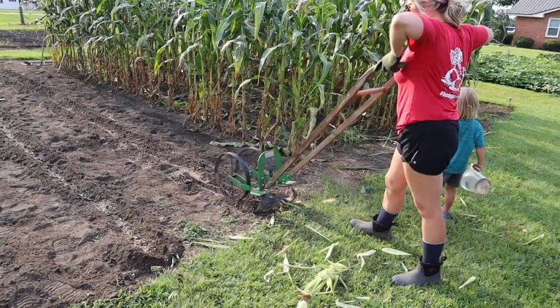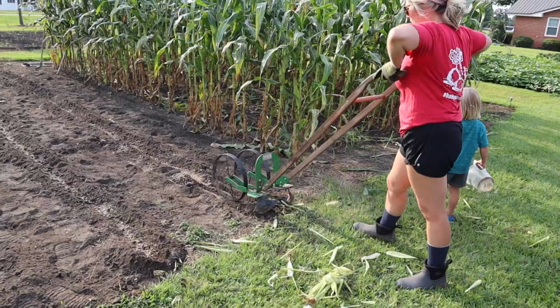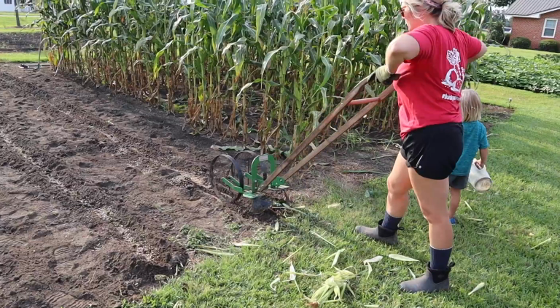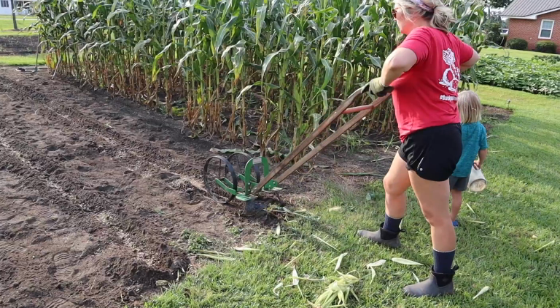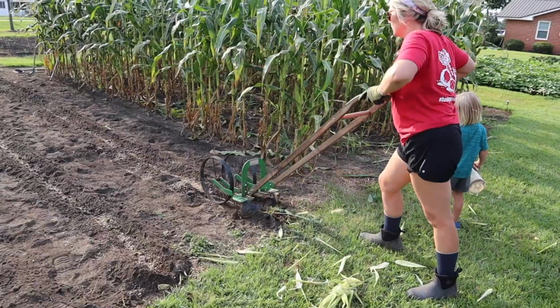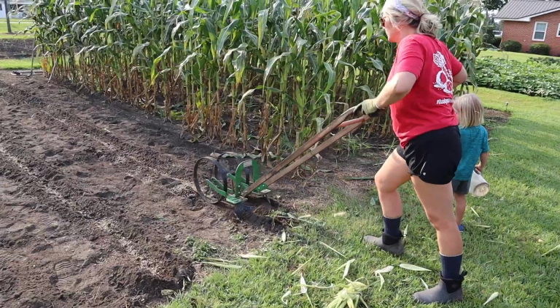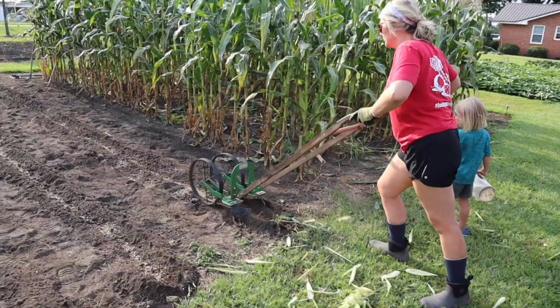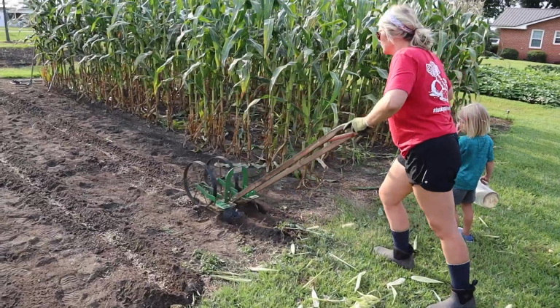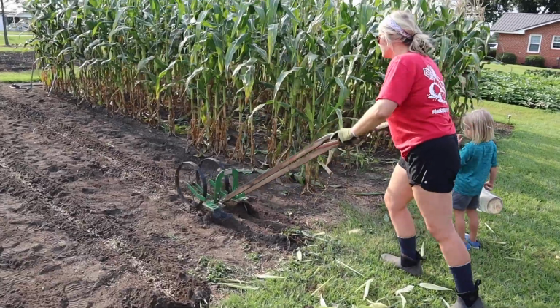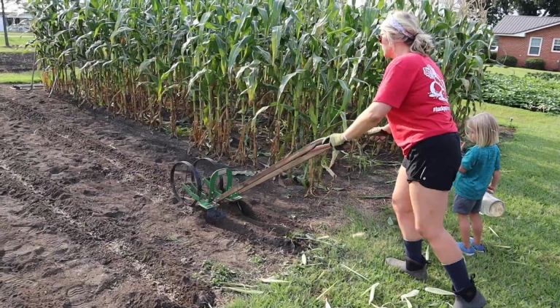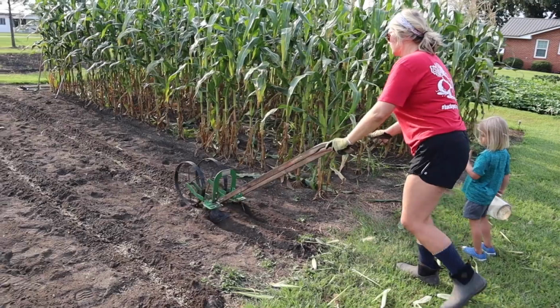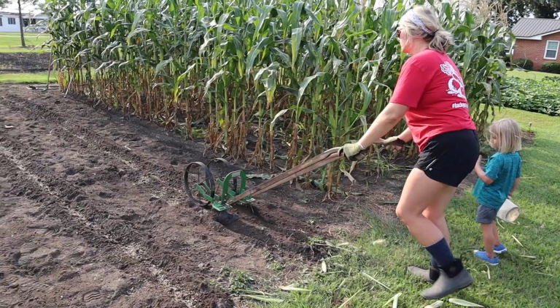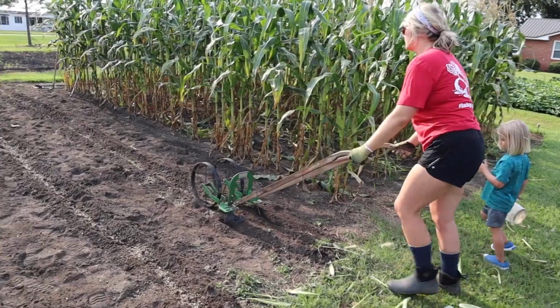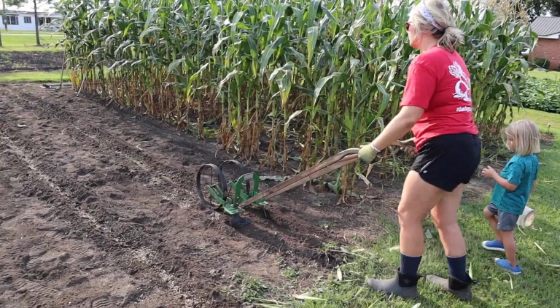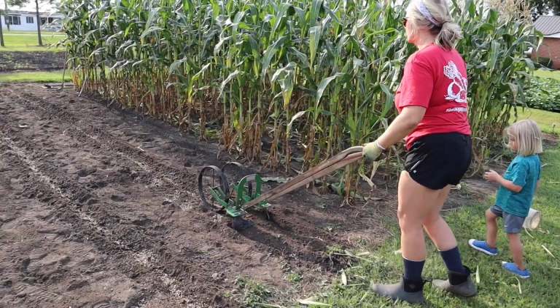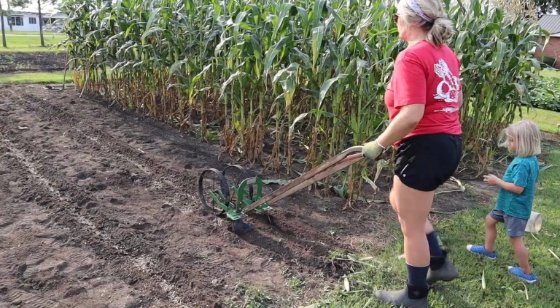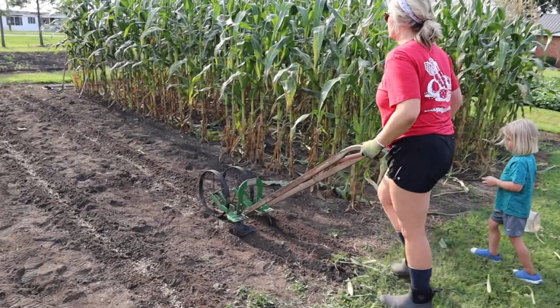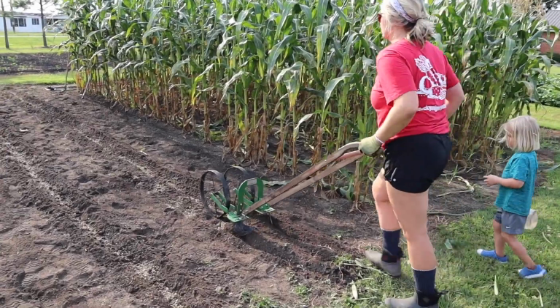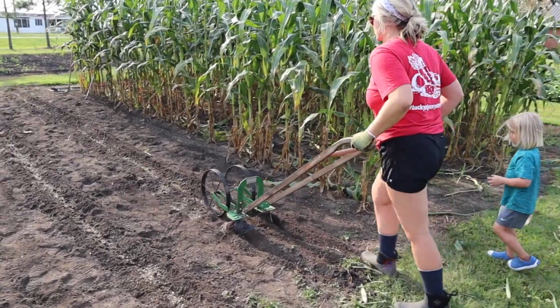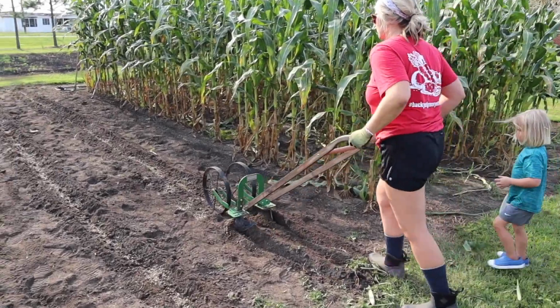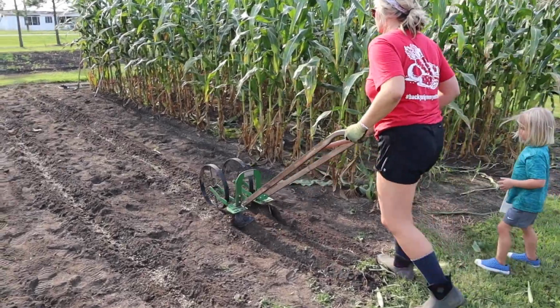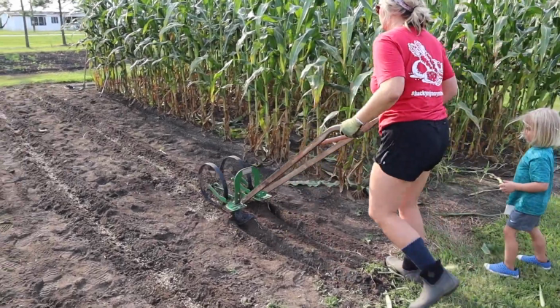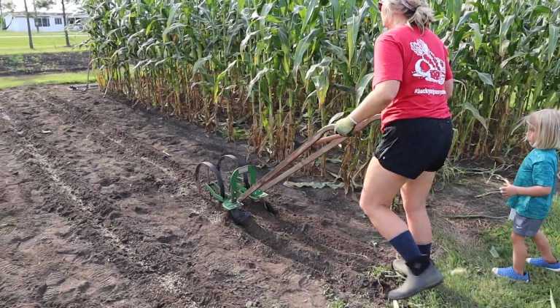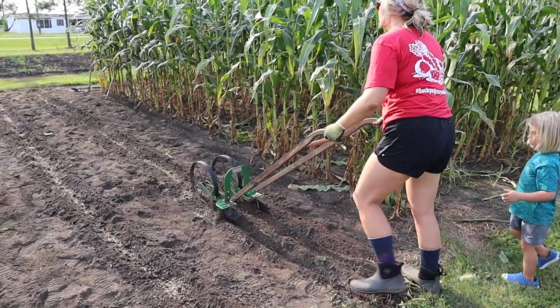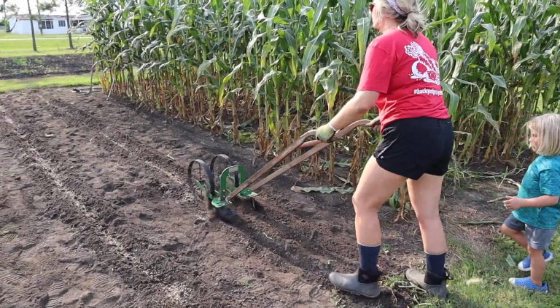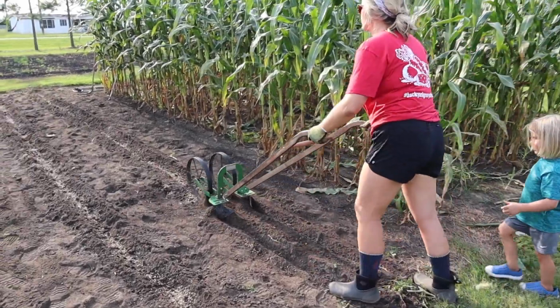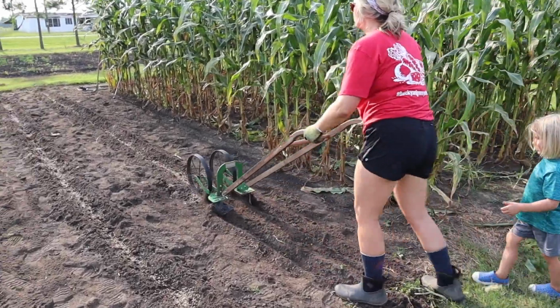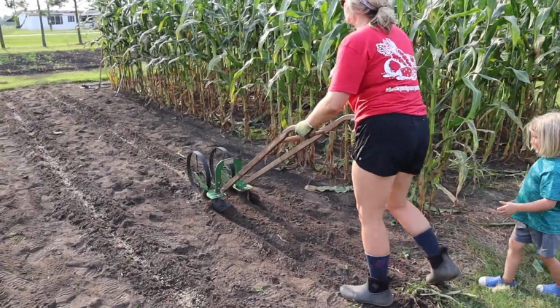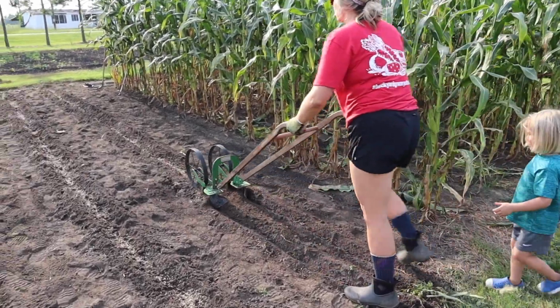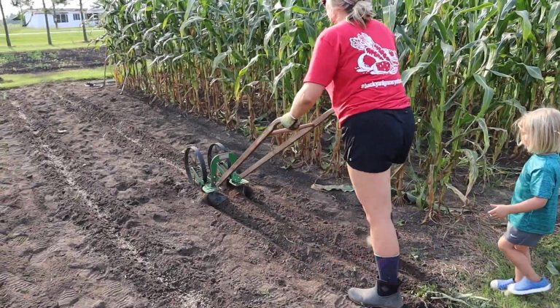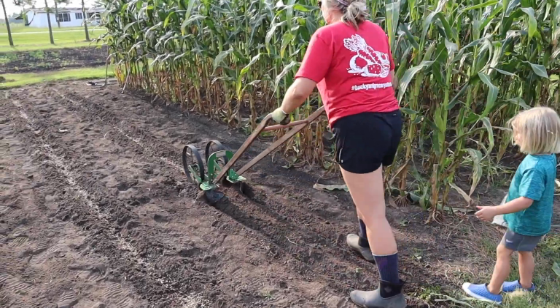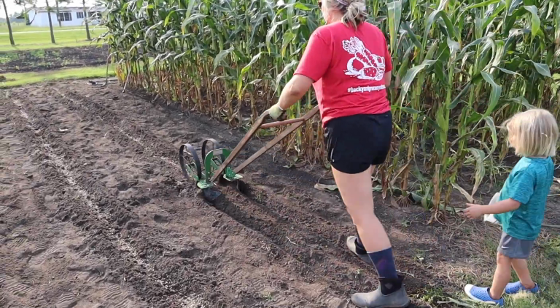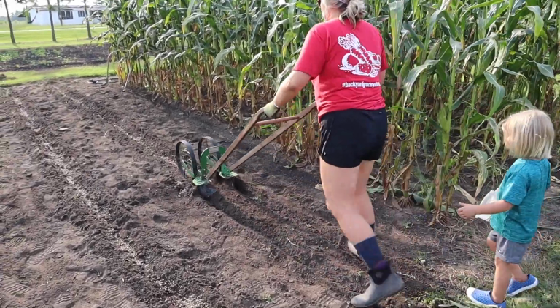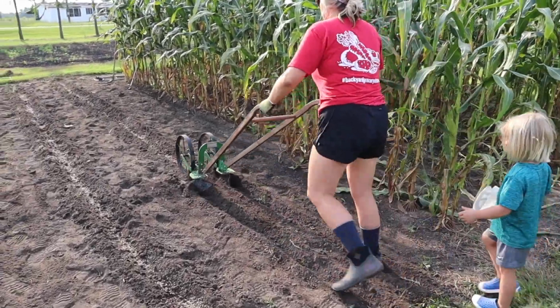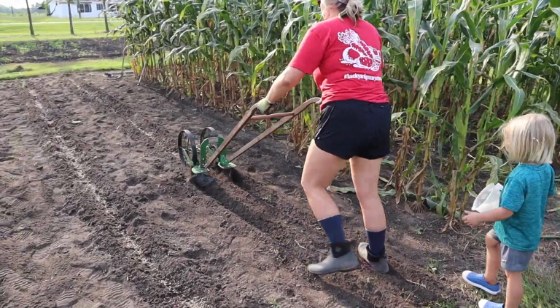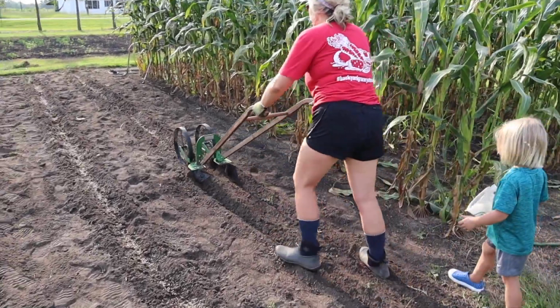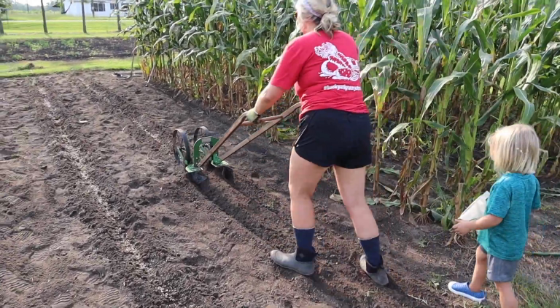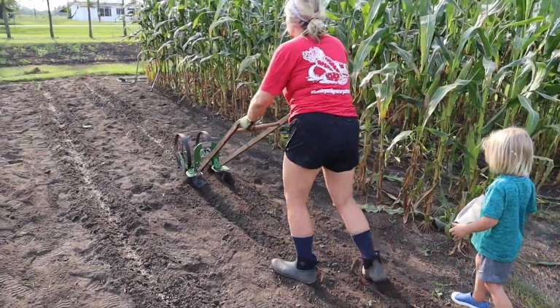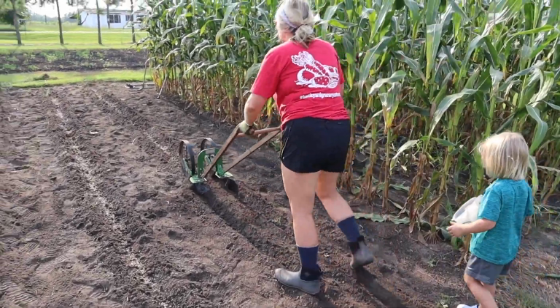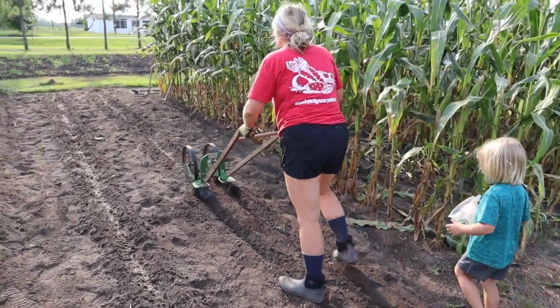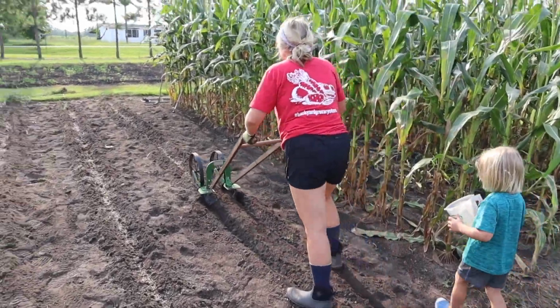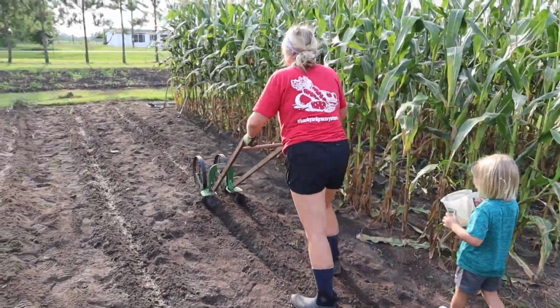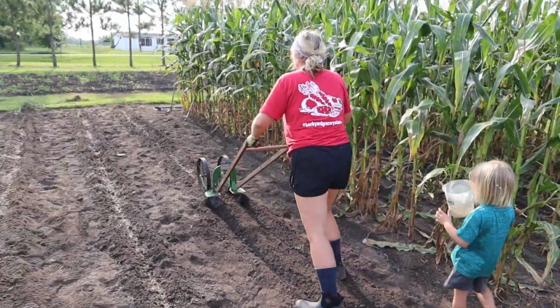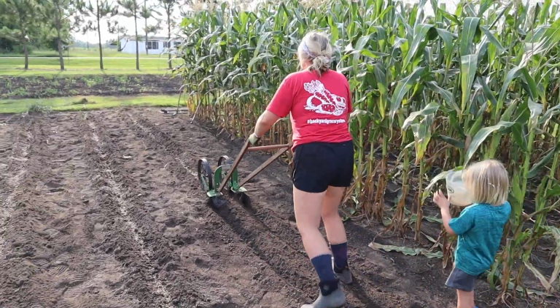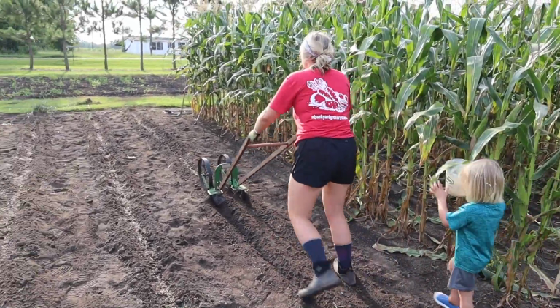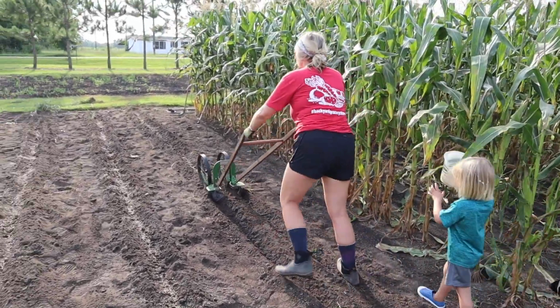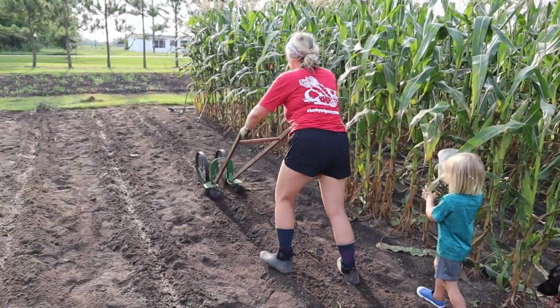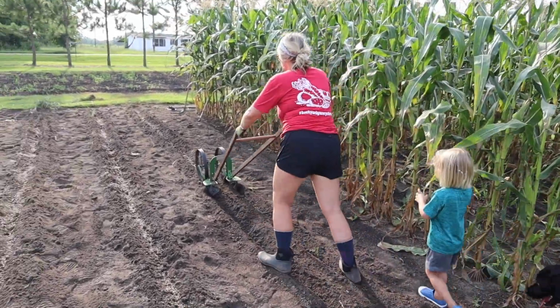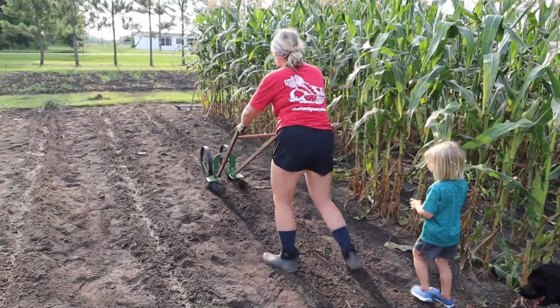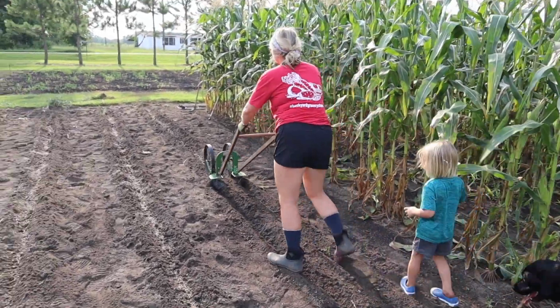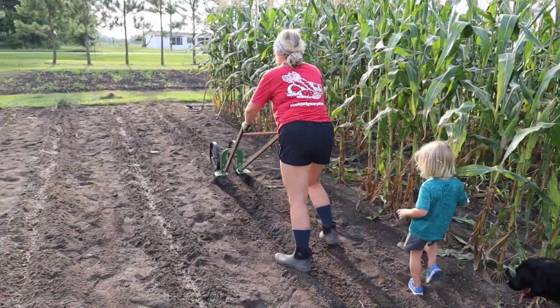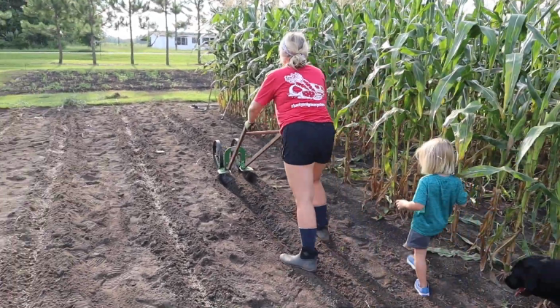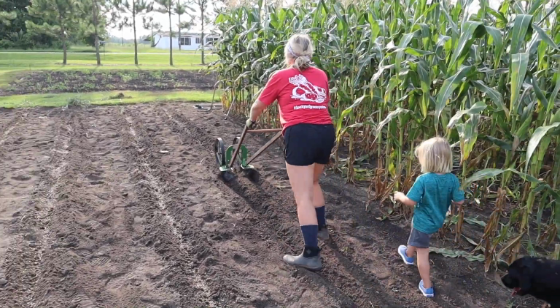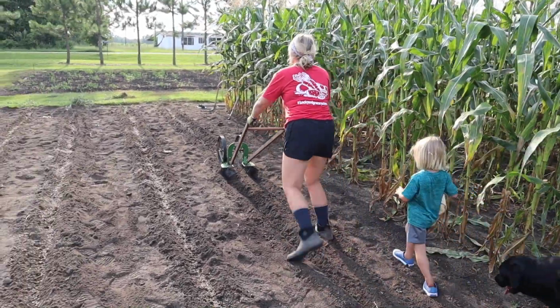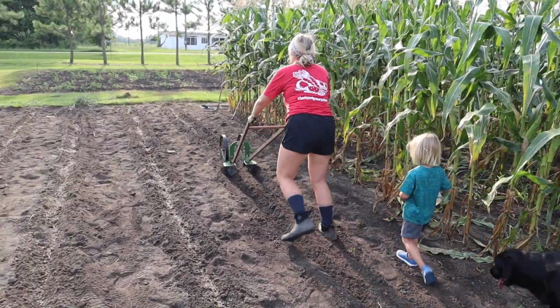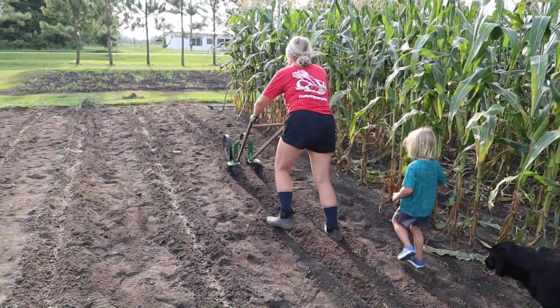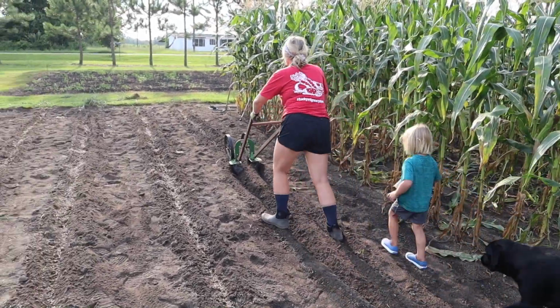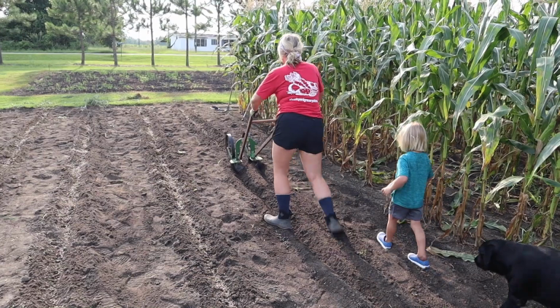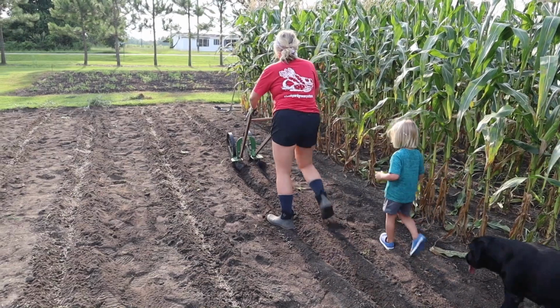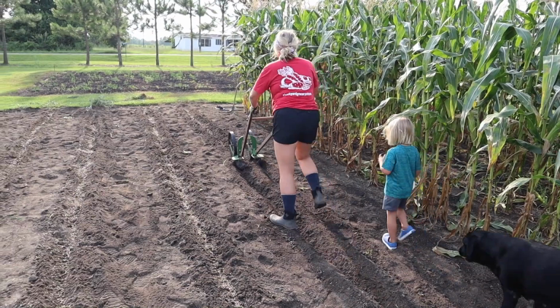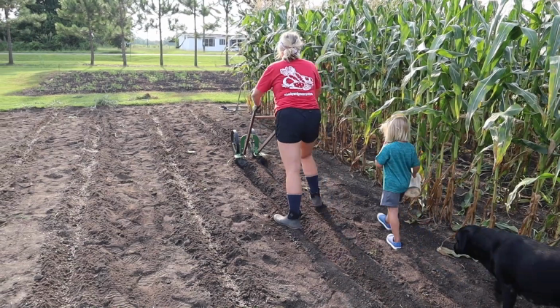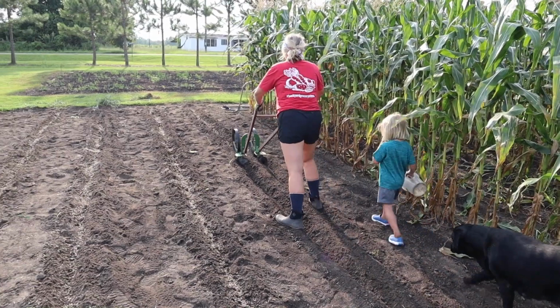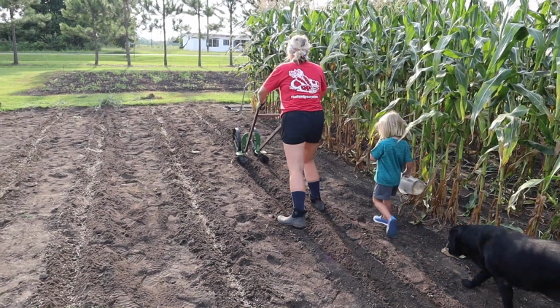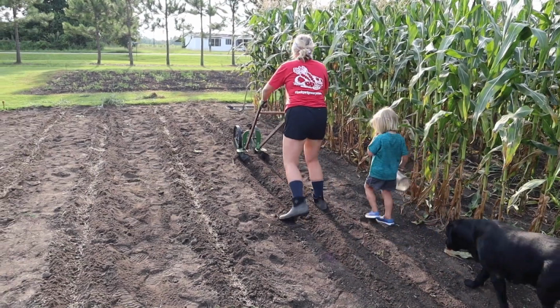Normally you wouldn't let your children touch fertilizer with their bare hands, but I like that we're using something it's okay for him to touch — it's not poisonous, it's not gonna hurt him if he eats it. That makes me feel a lot better. So brooklyn's just gonna zip those up, cover that fertilizer, make a row as the old timers like to say, and we're gonna put our corn in.